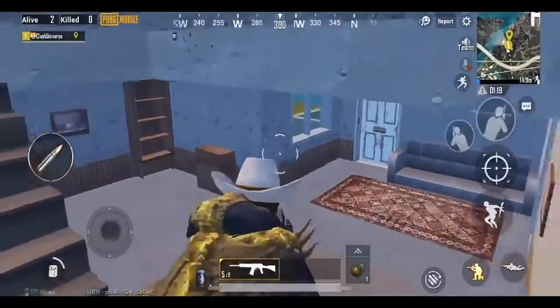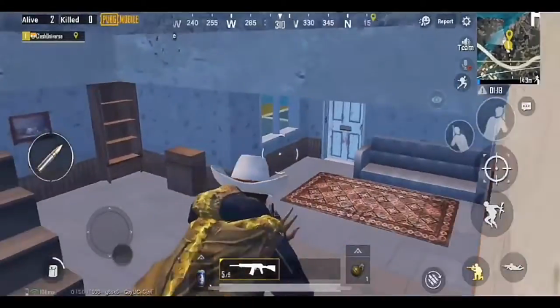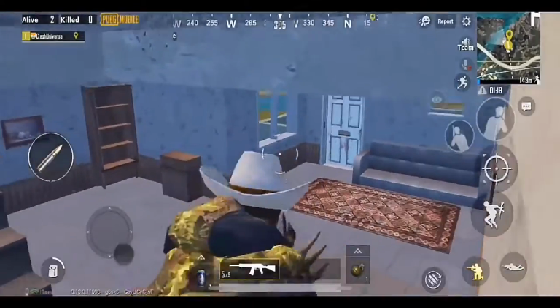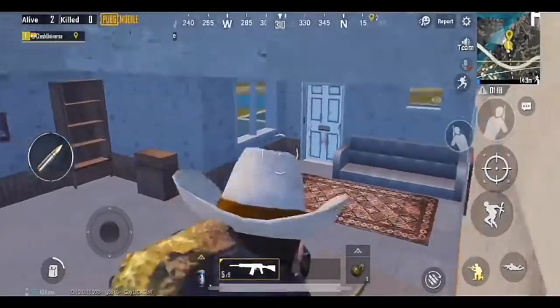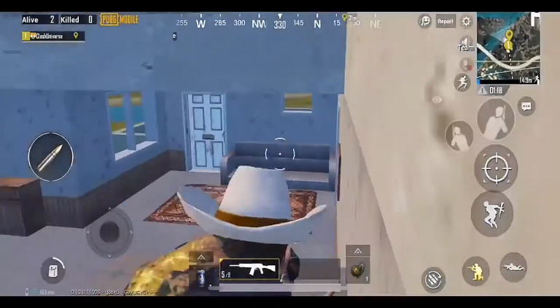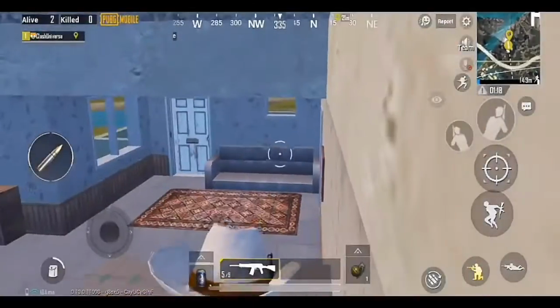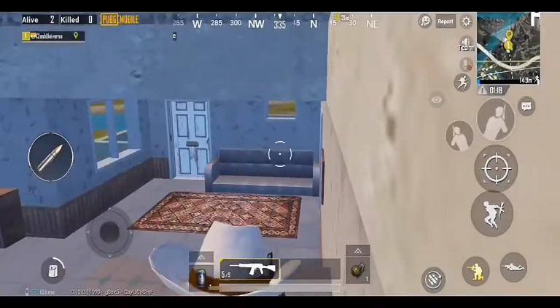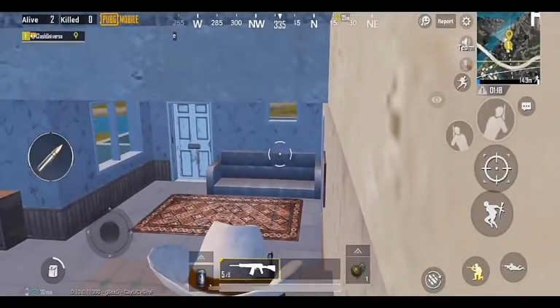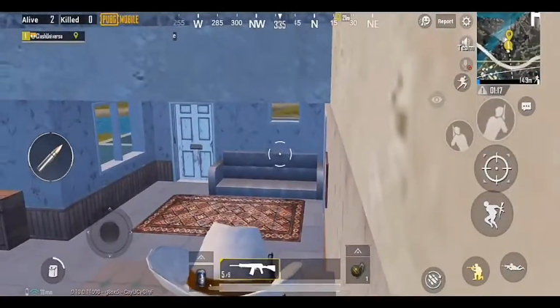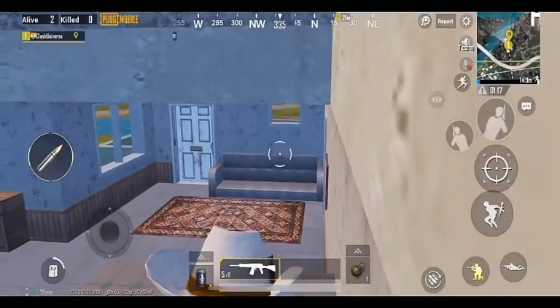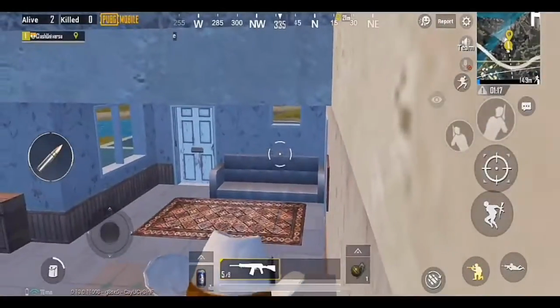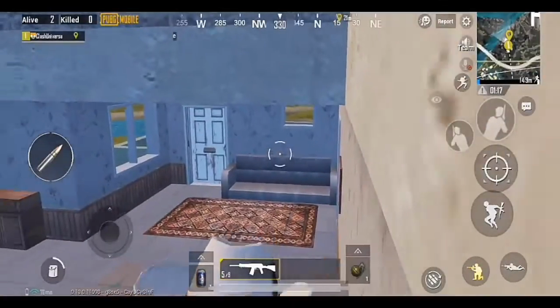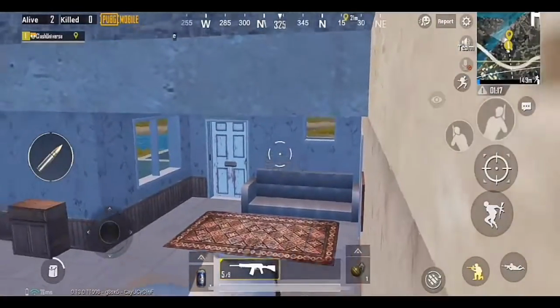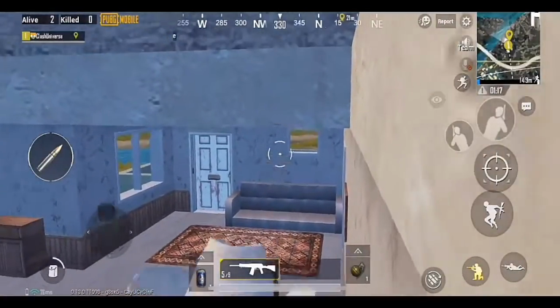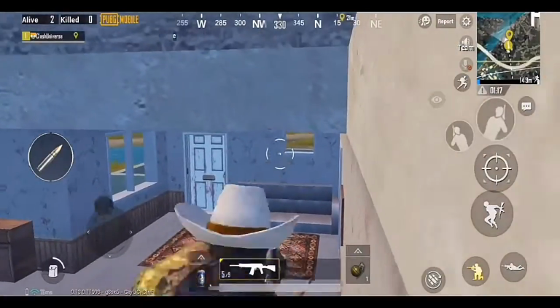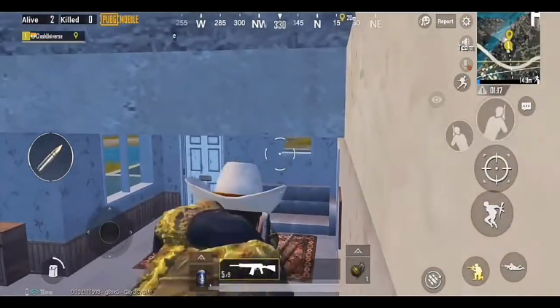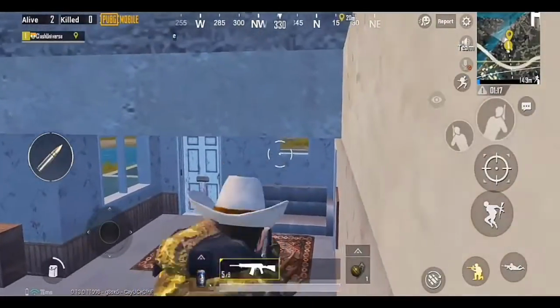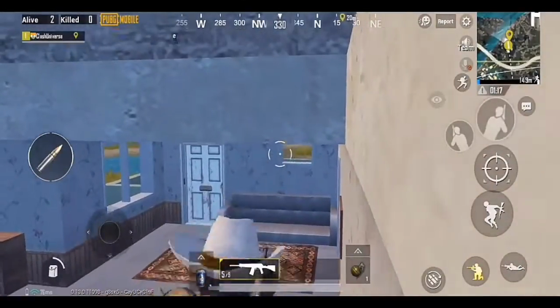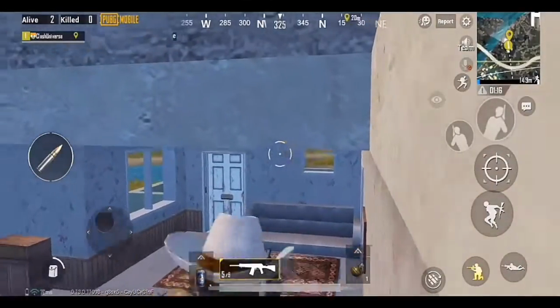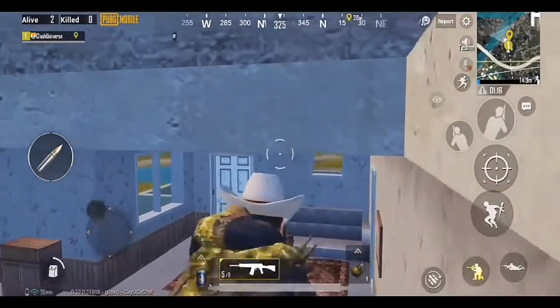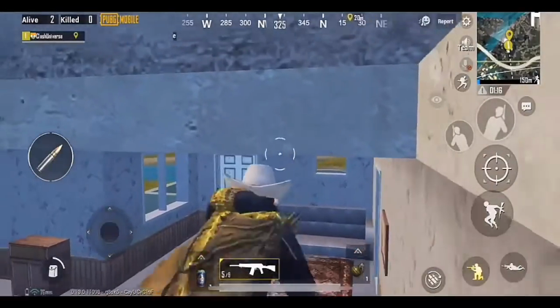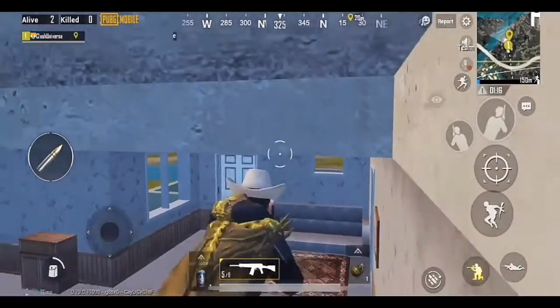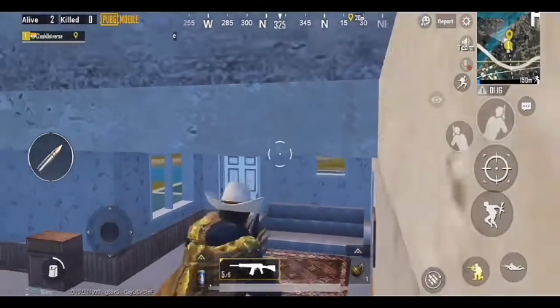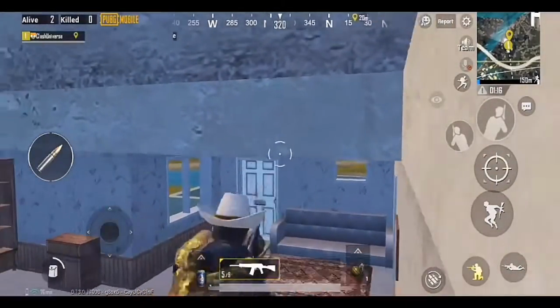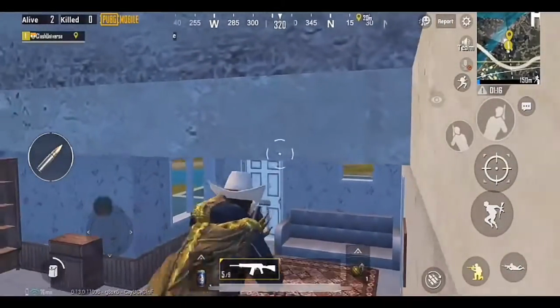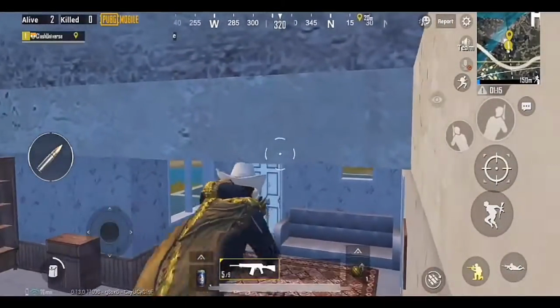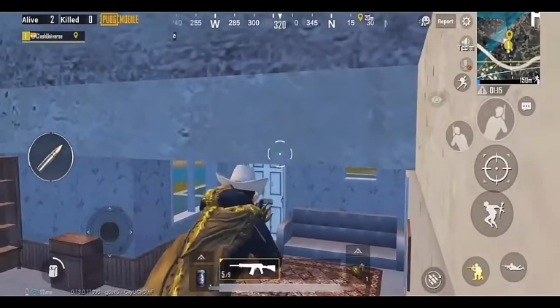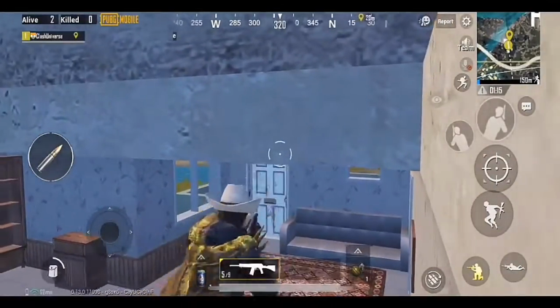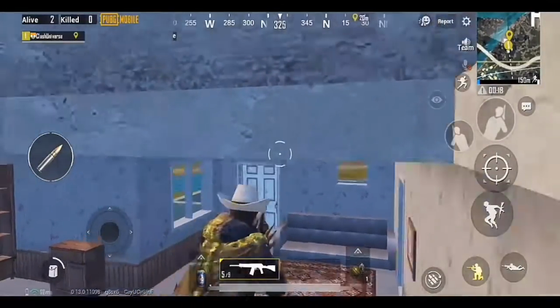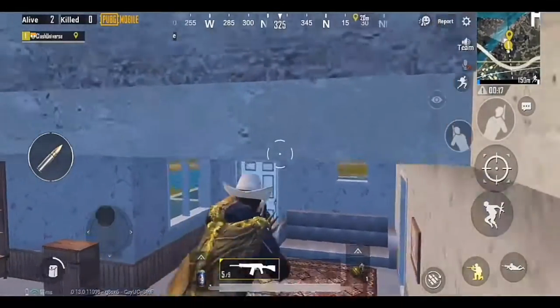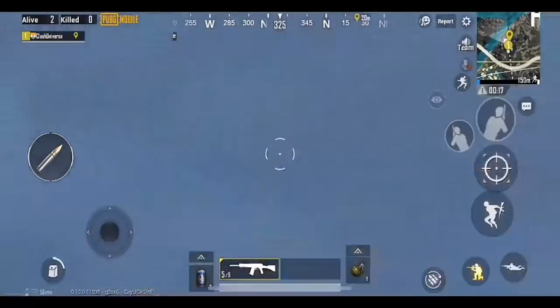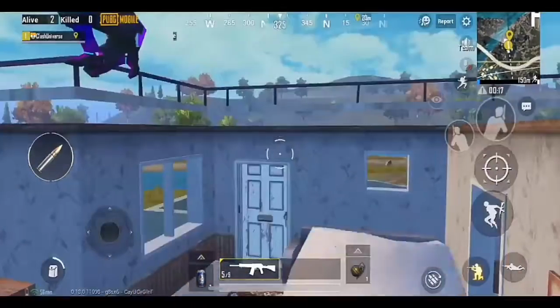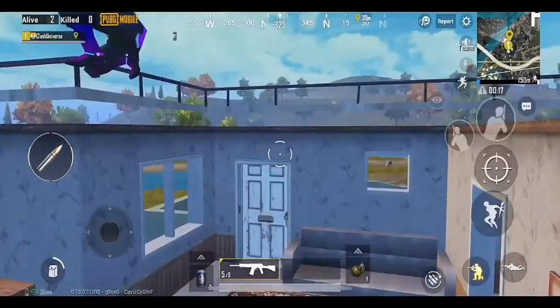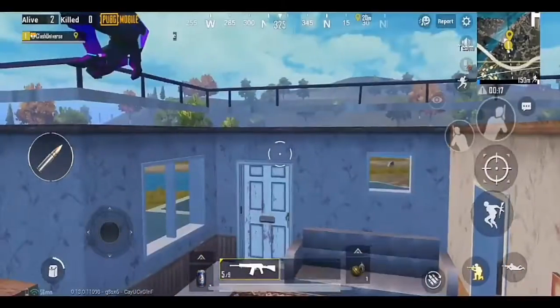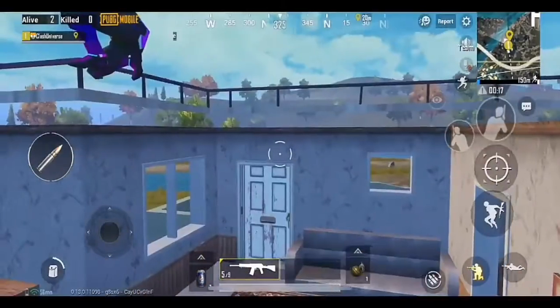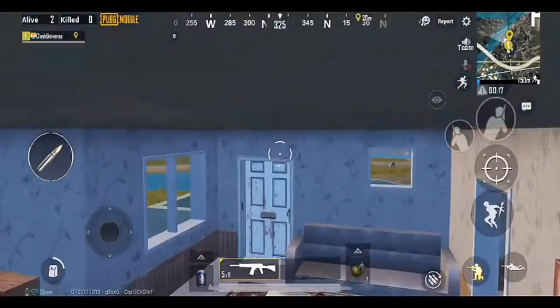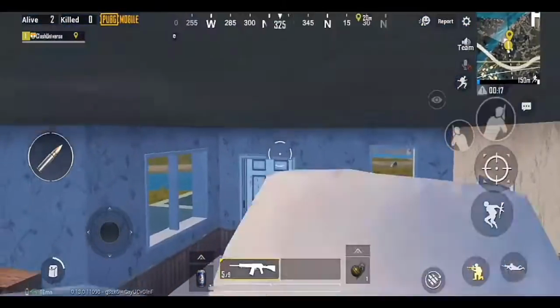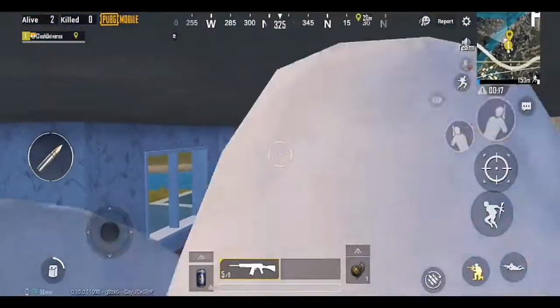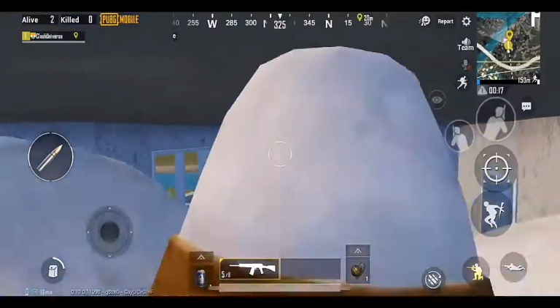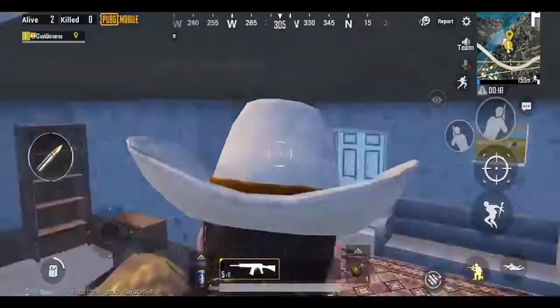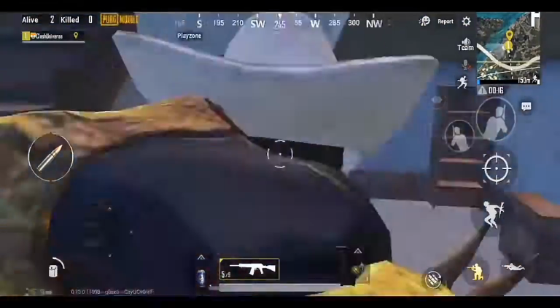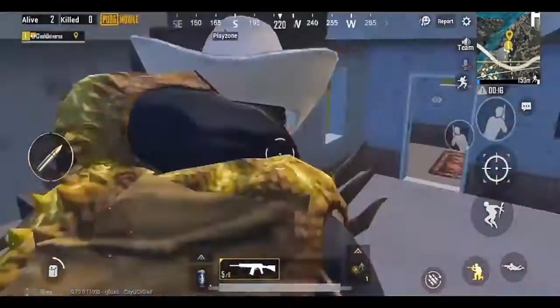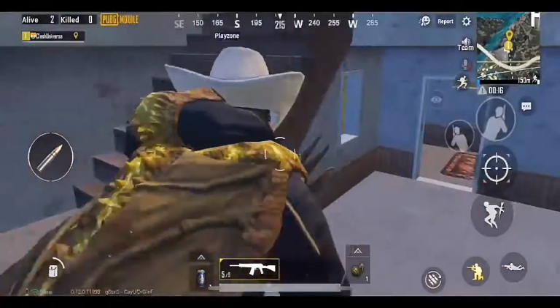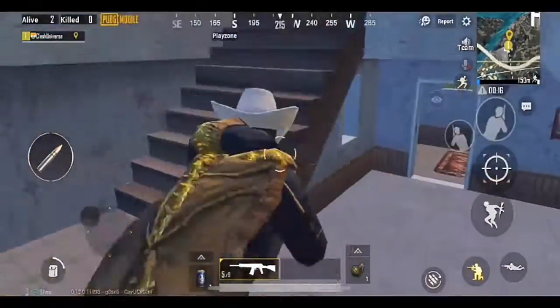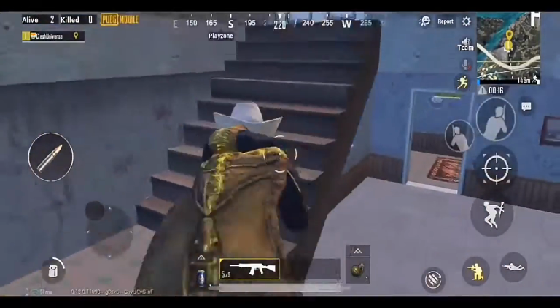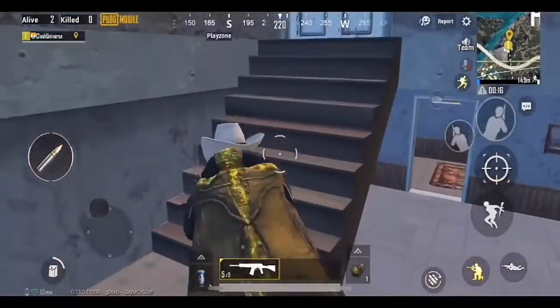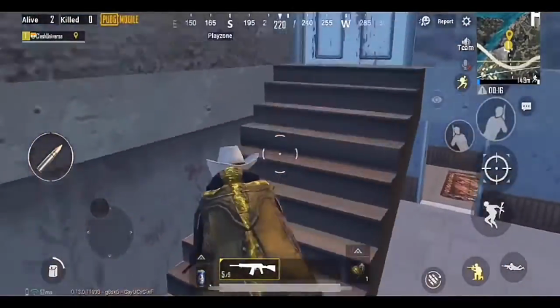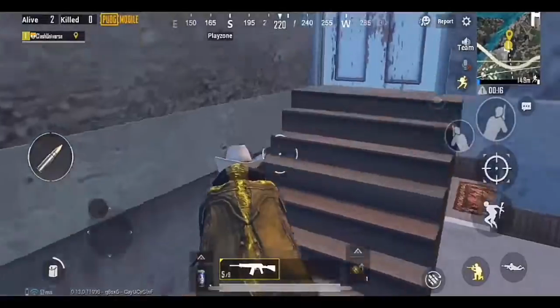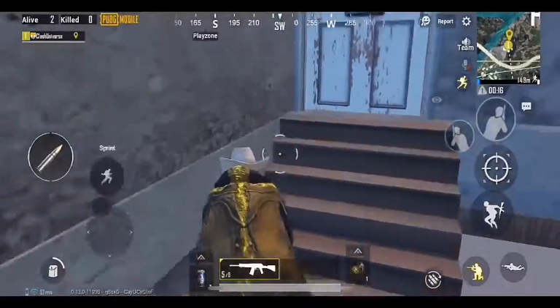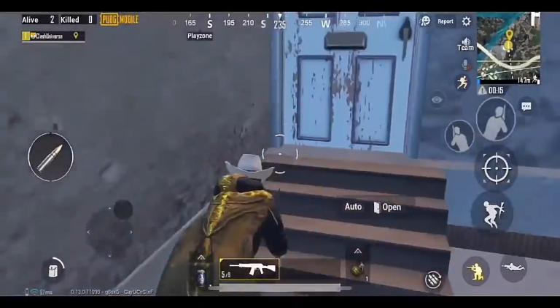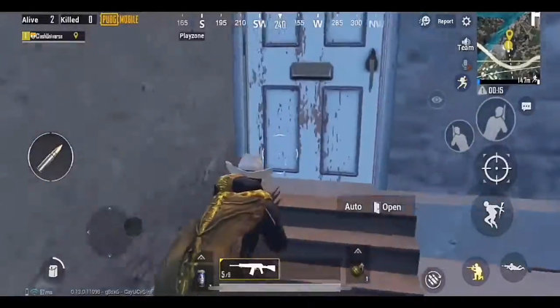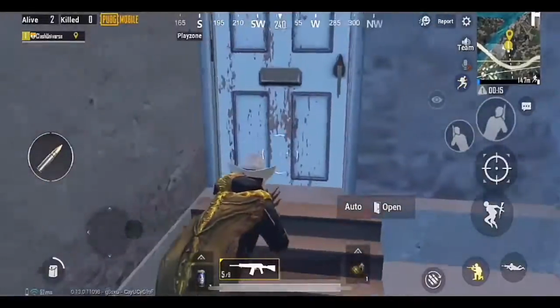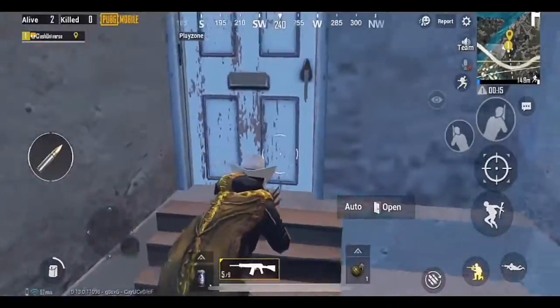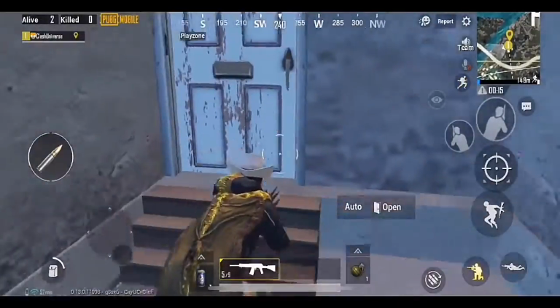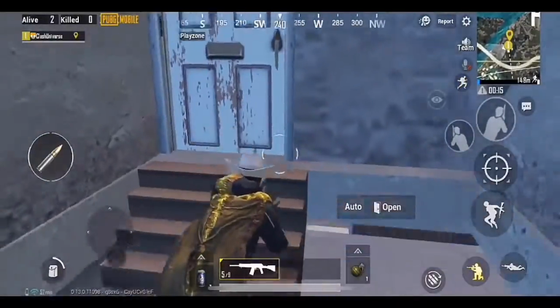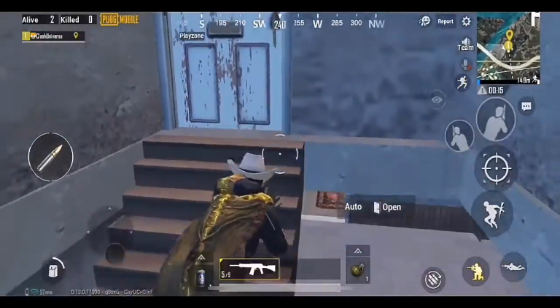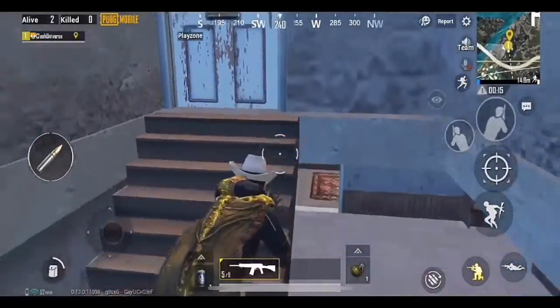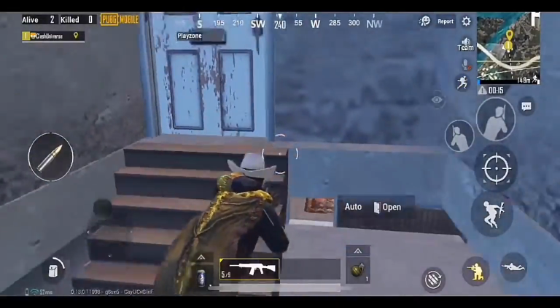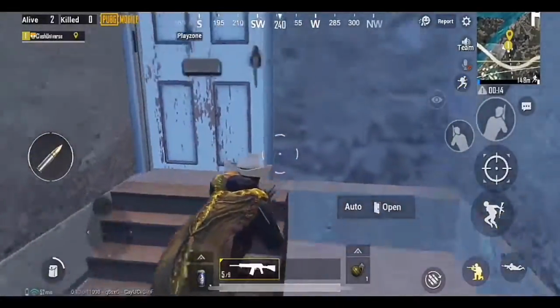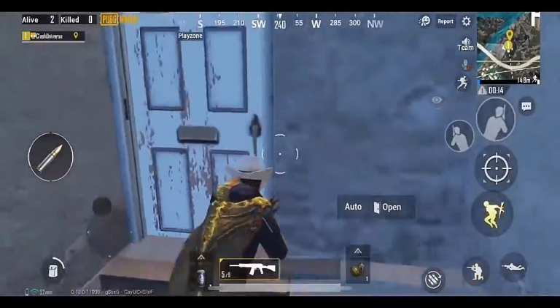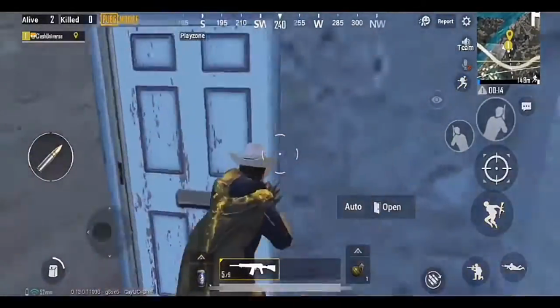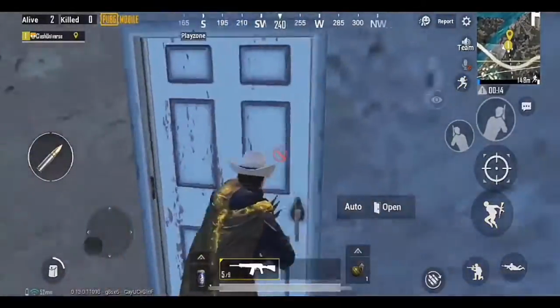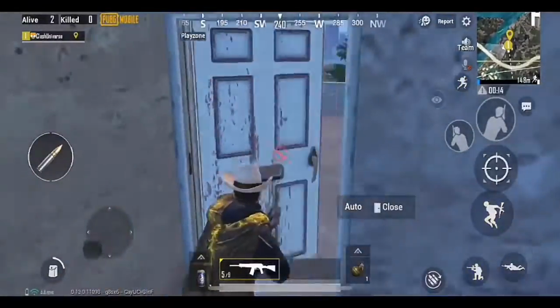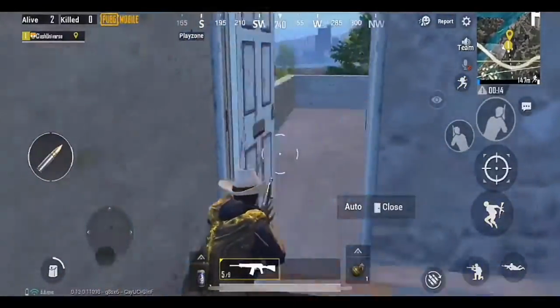You can crouch near the stairs of the squad house and move towards this wall to see through it. Once you know your enemy's position, go and kill them easily.